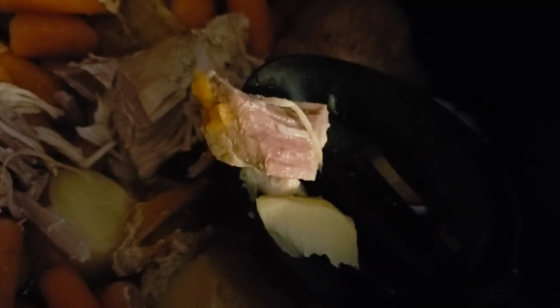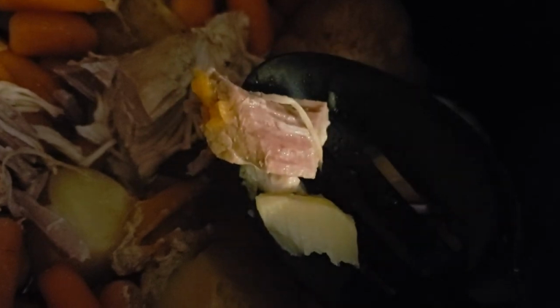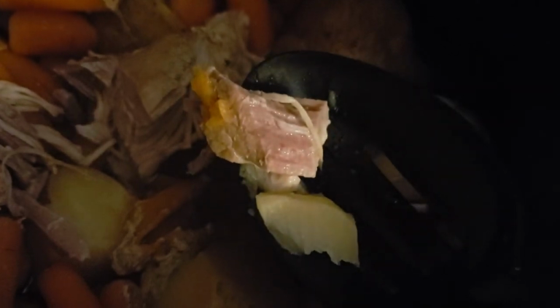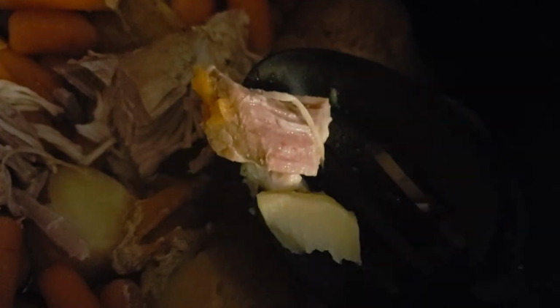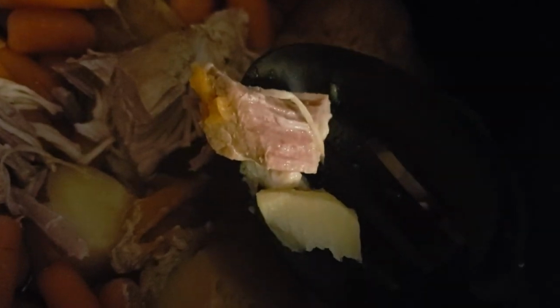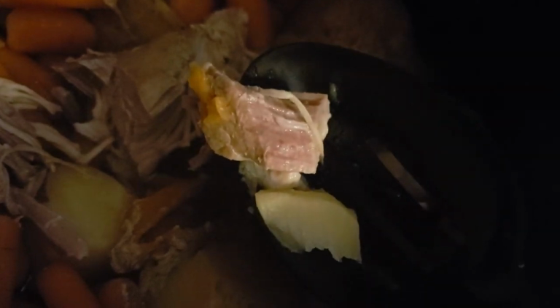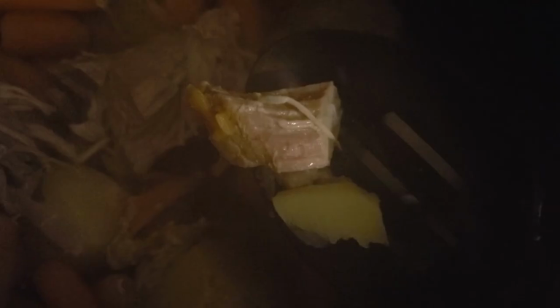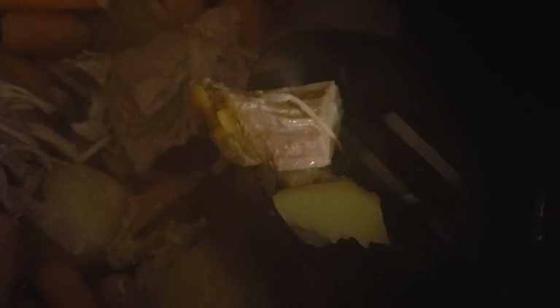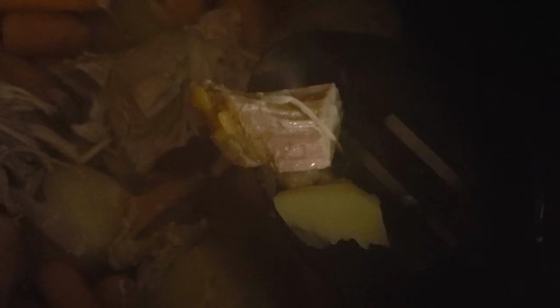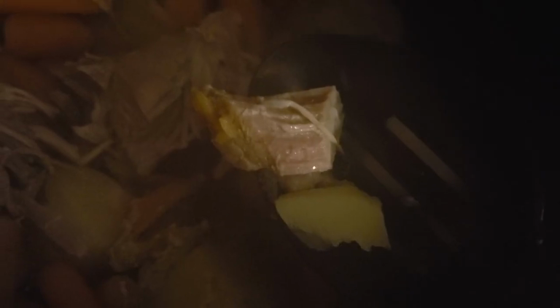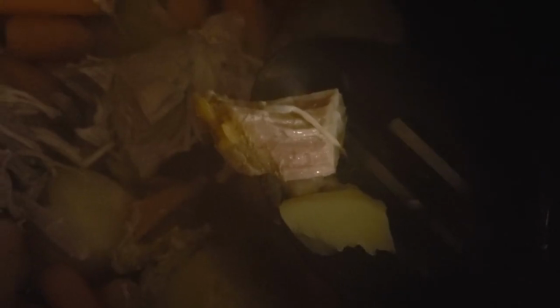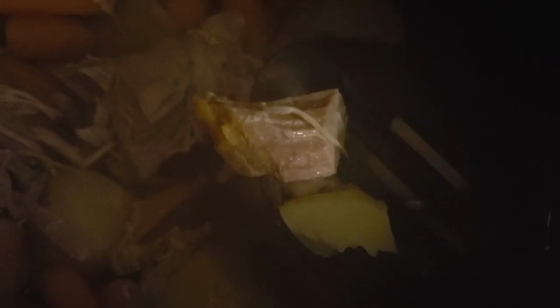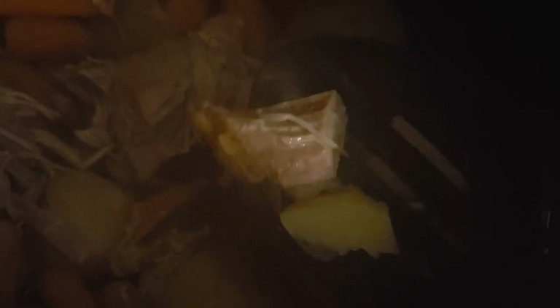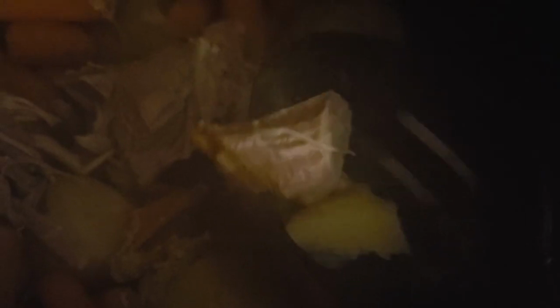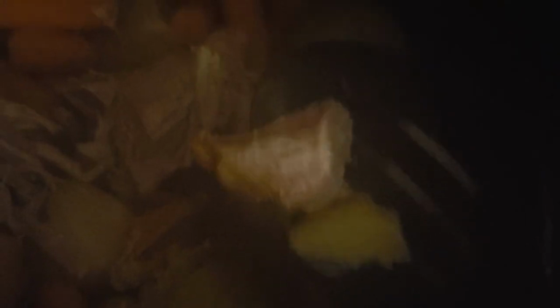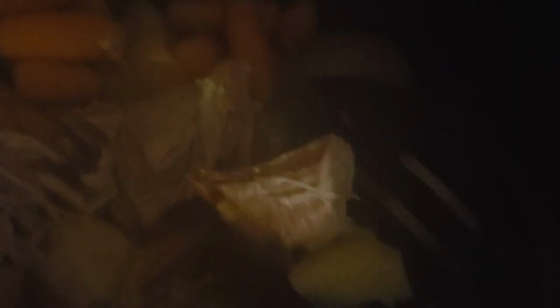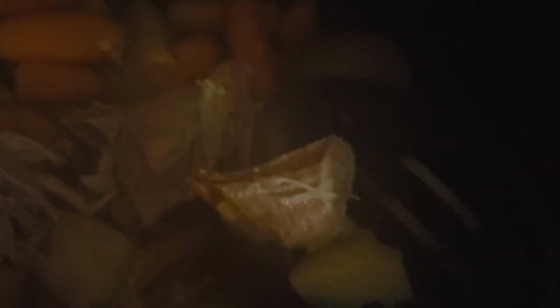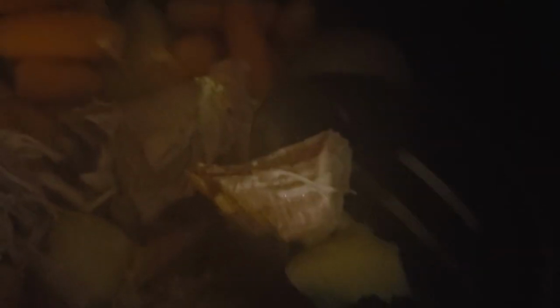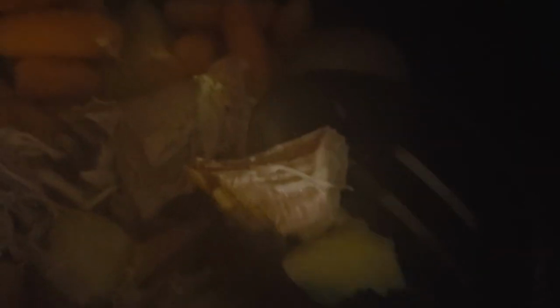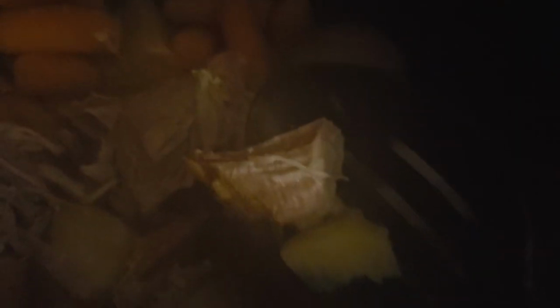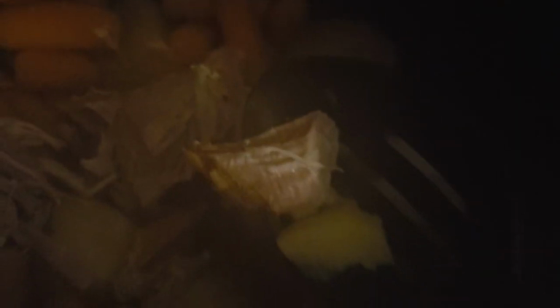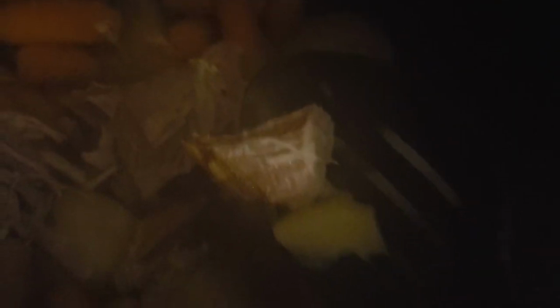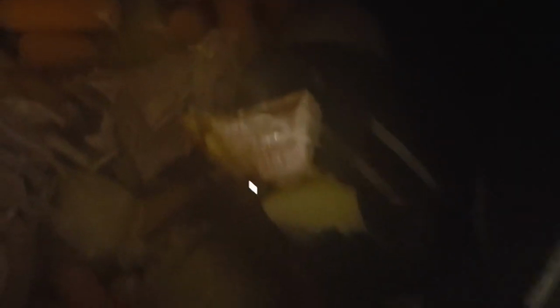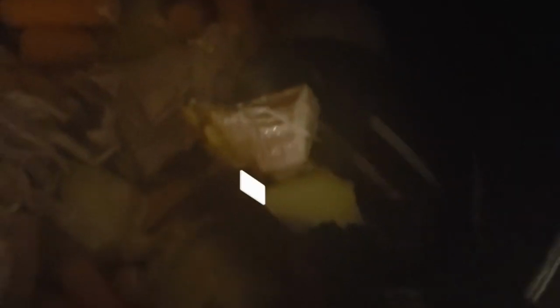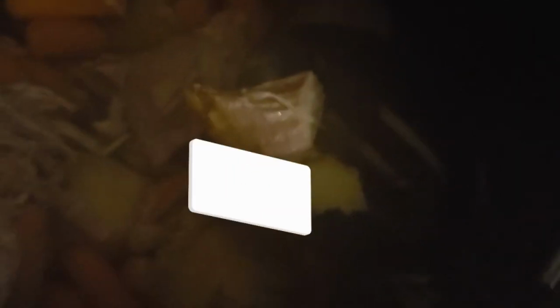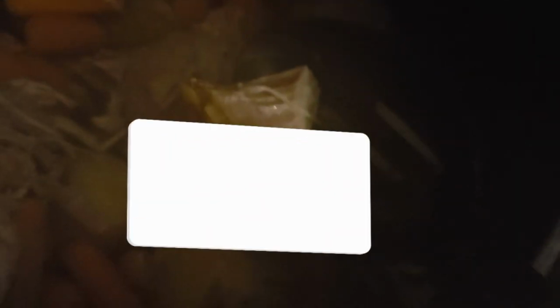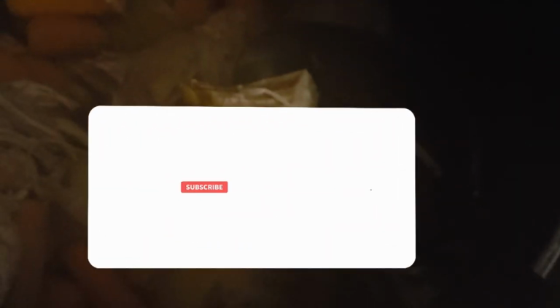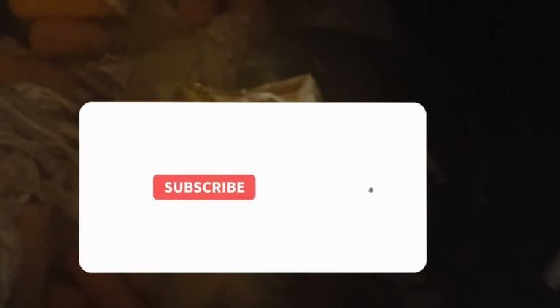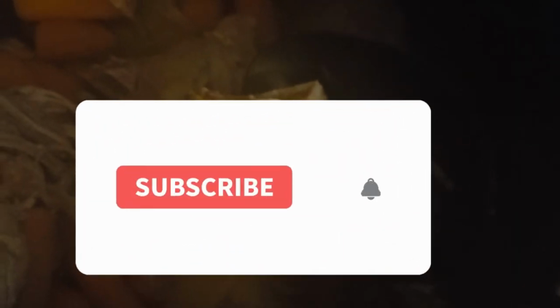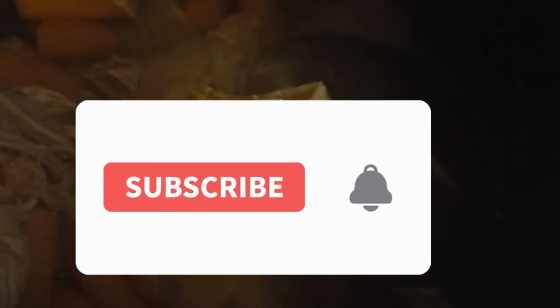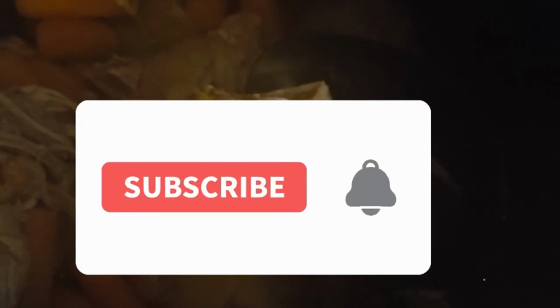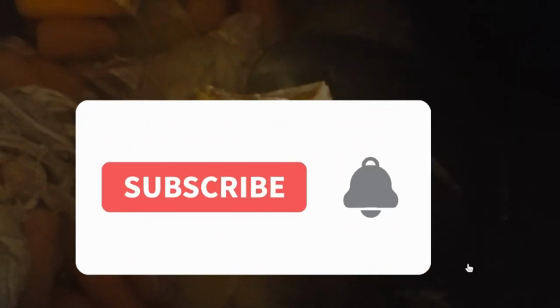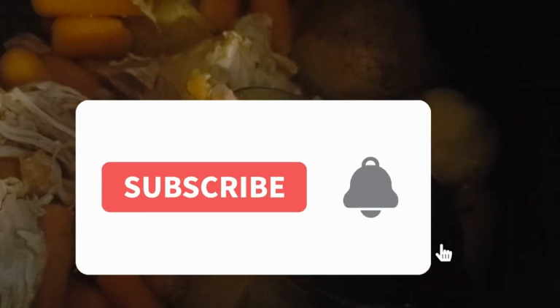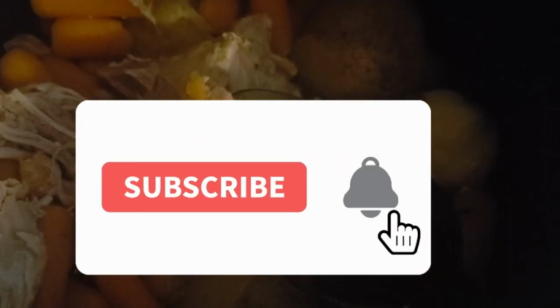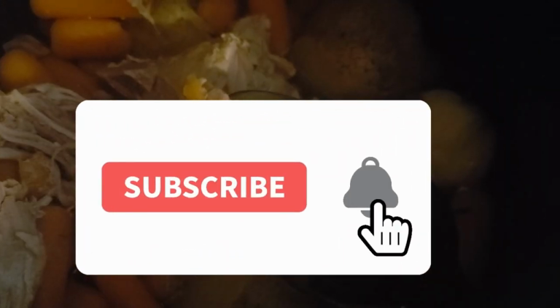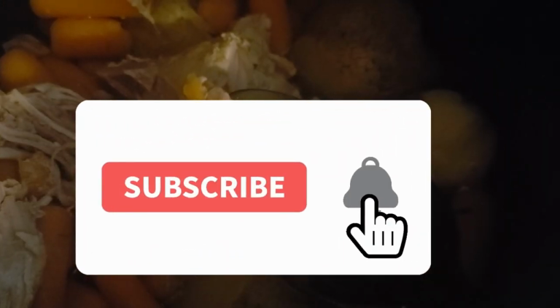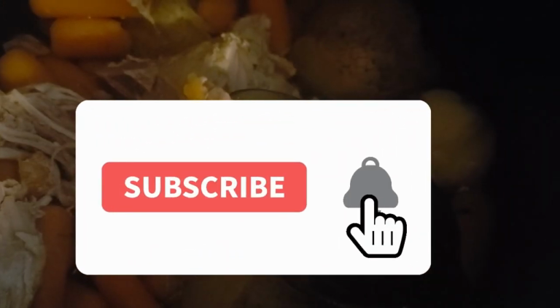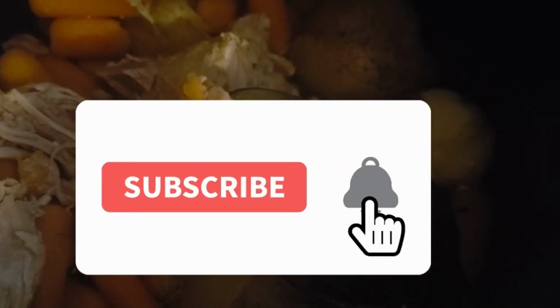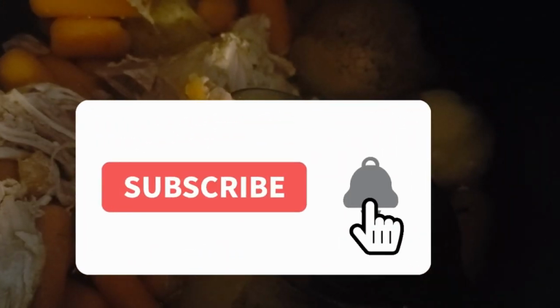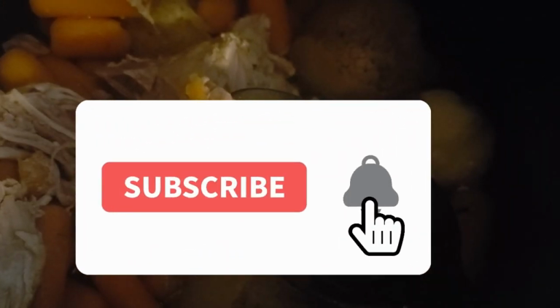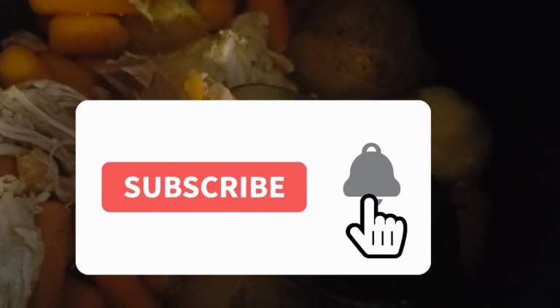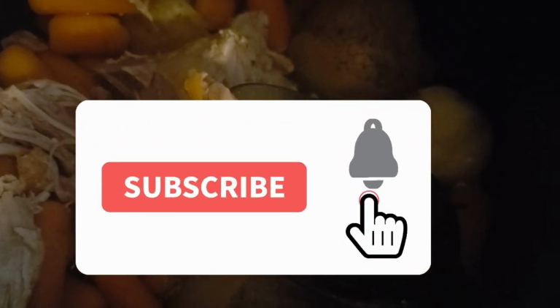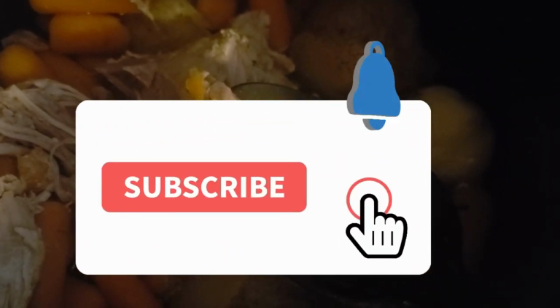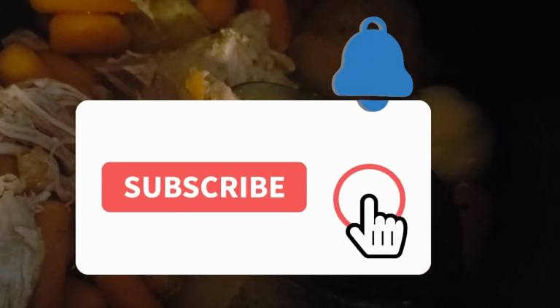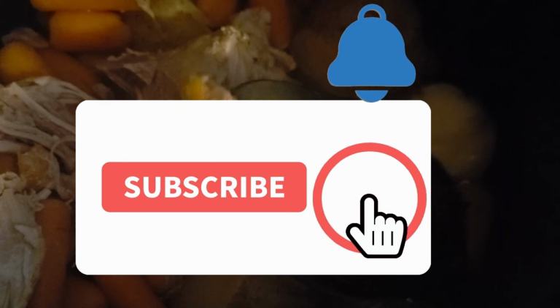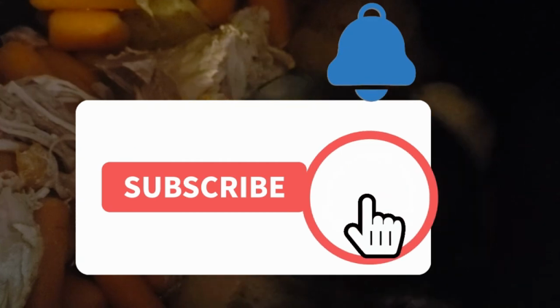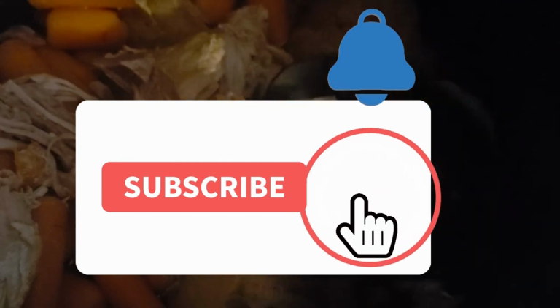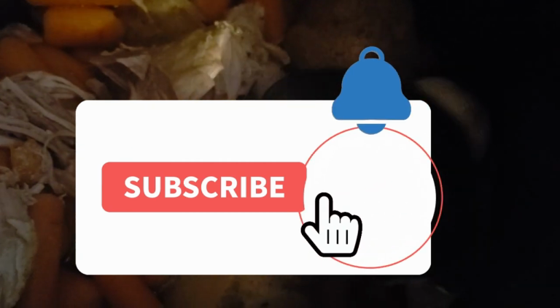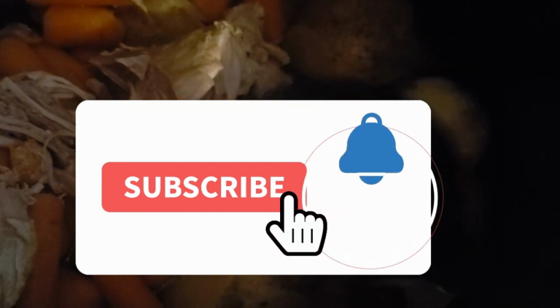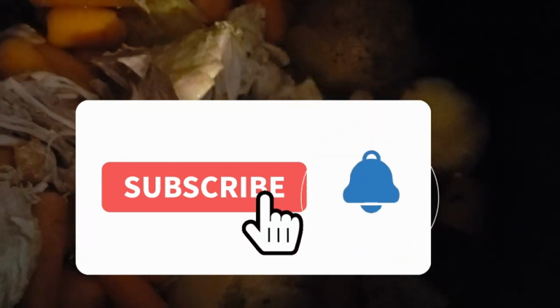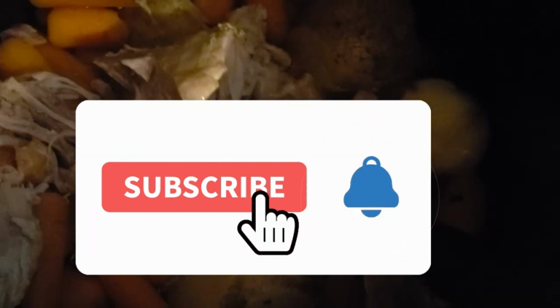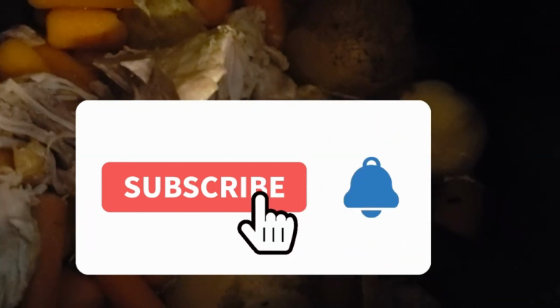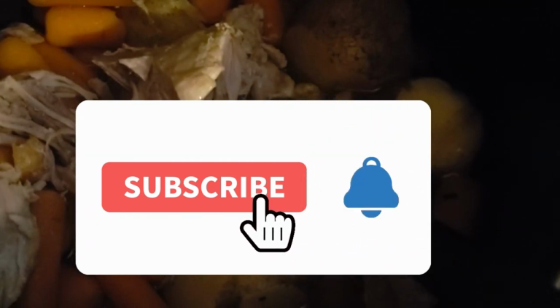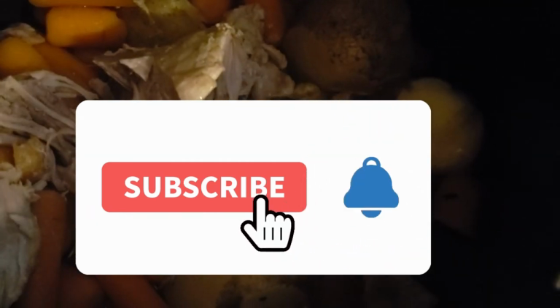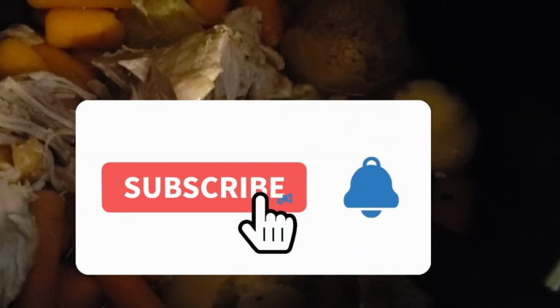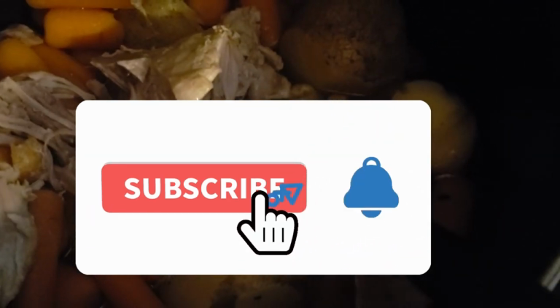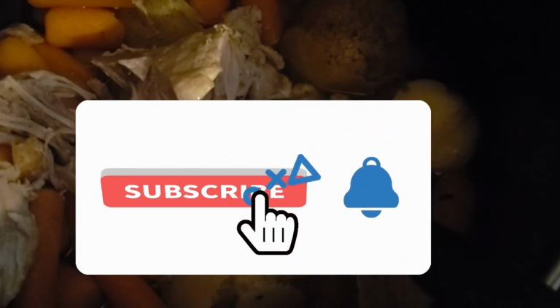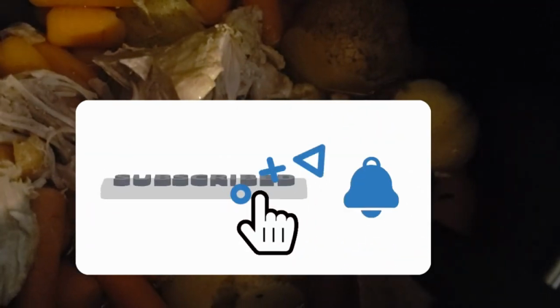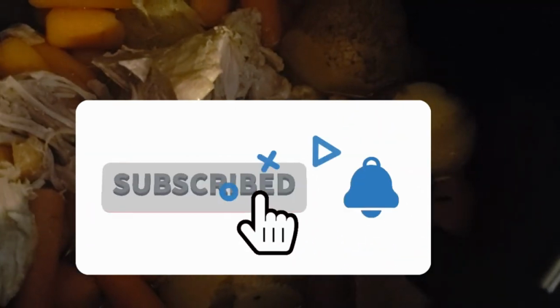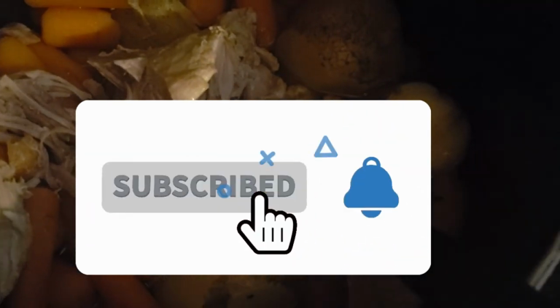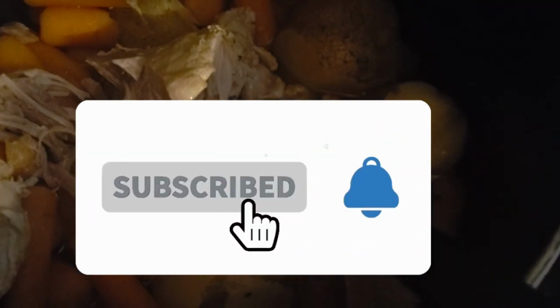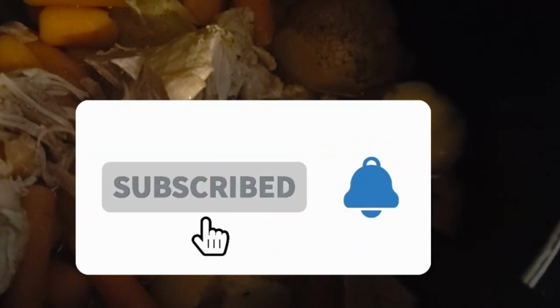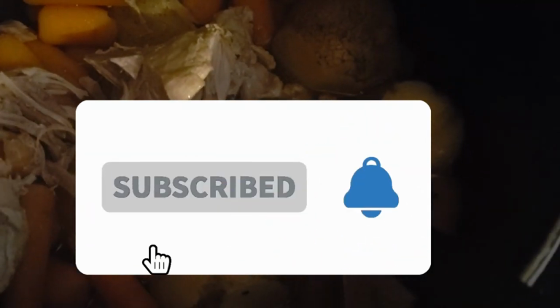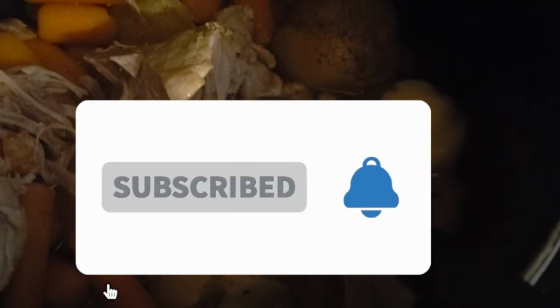I would definitely buy it again. If you're new here, don't forget to hit subscribe, and we'll see you later.